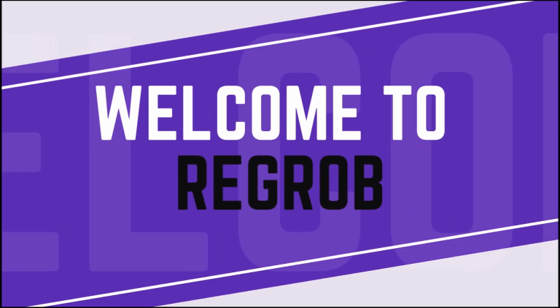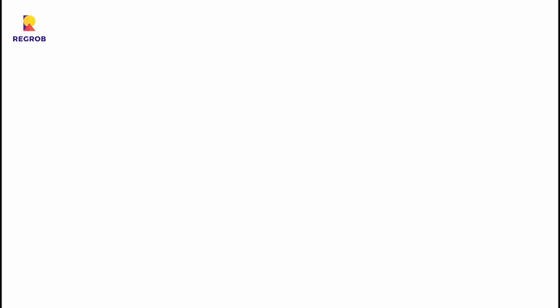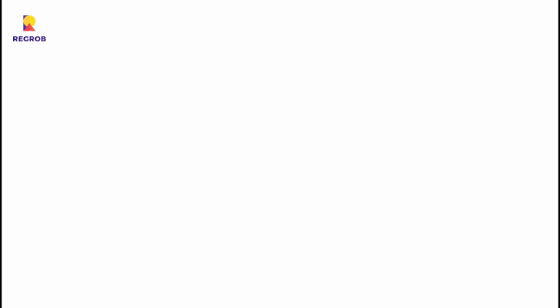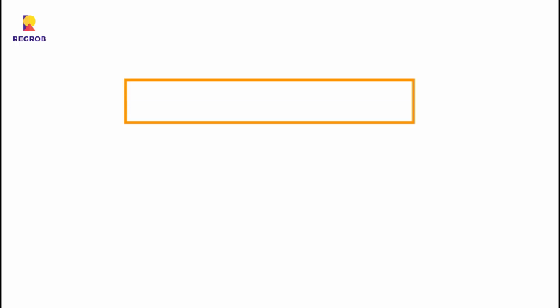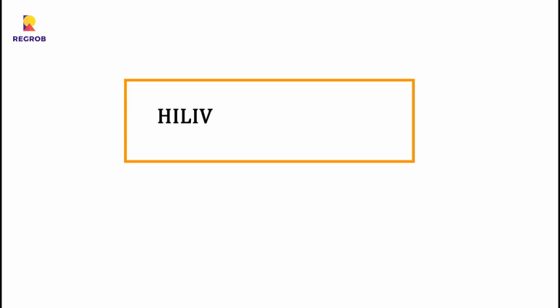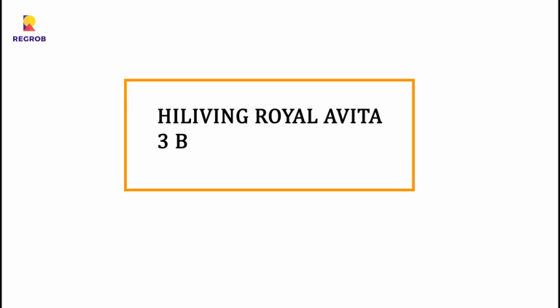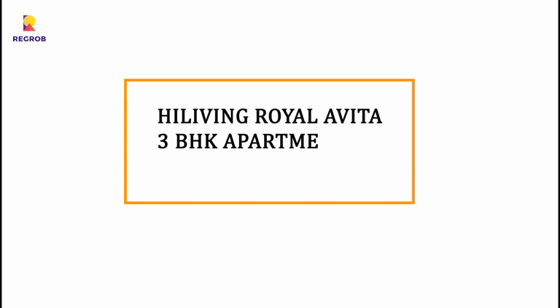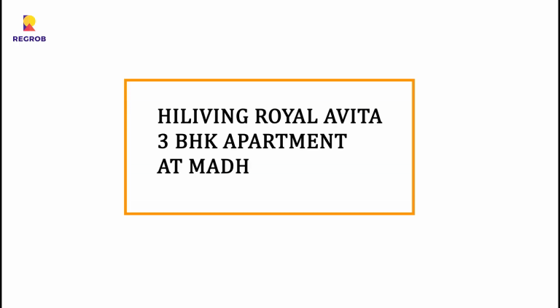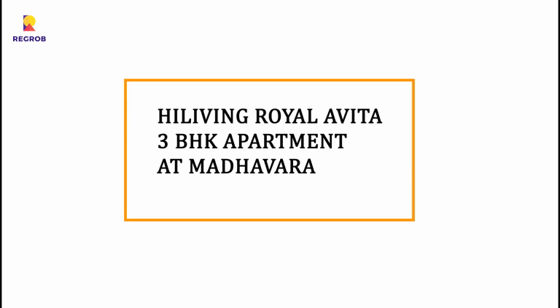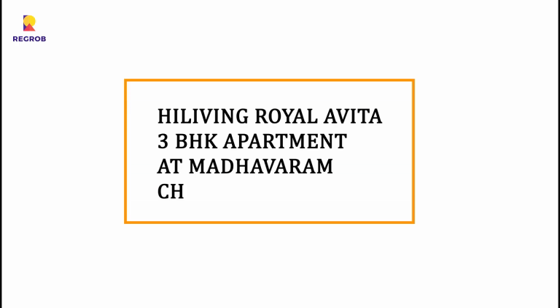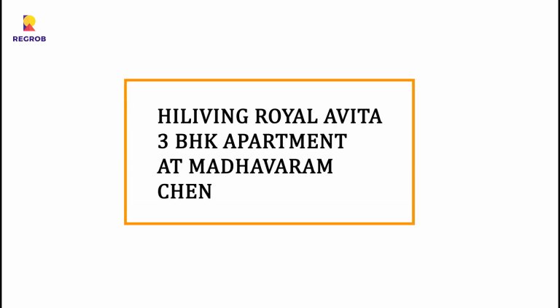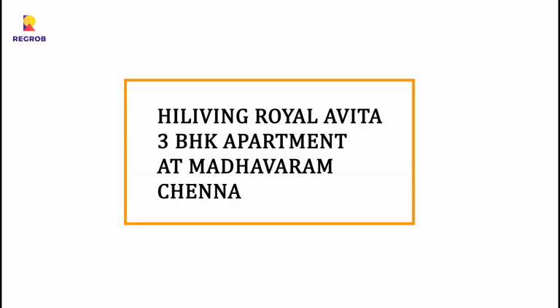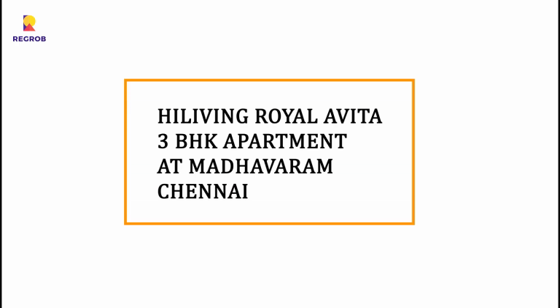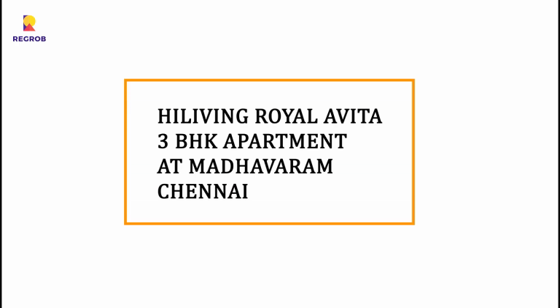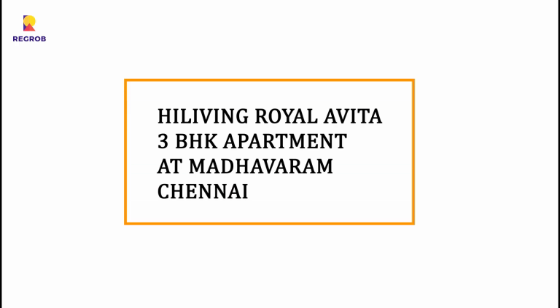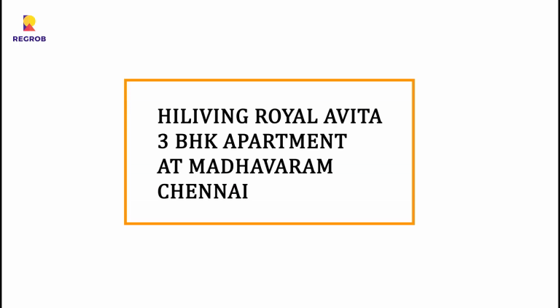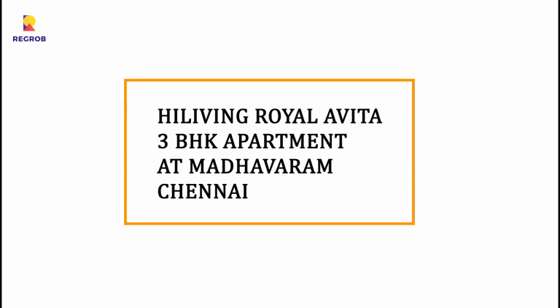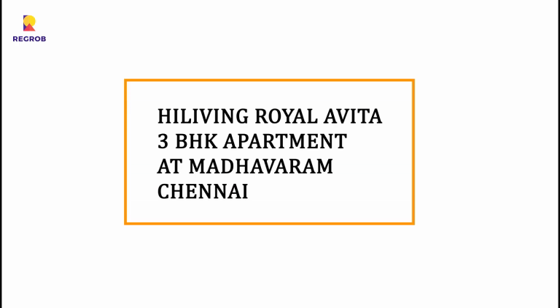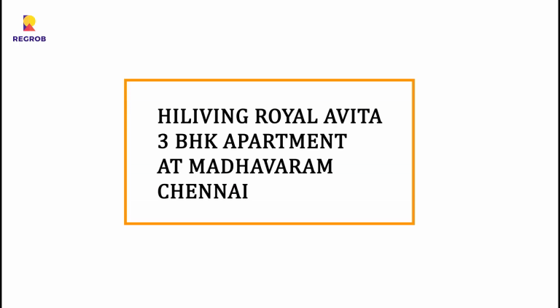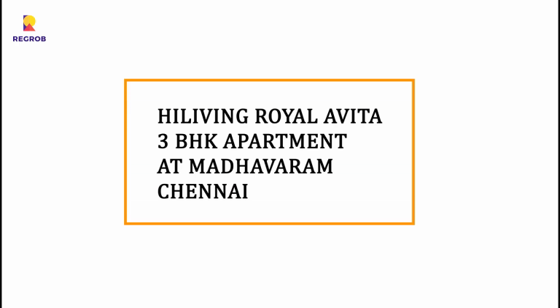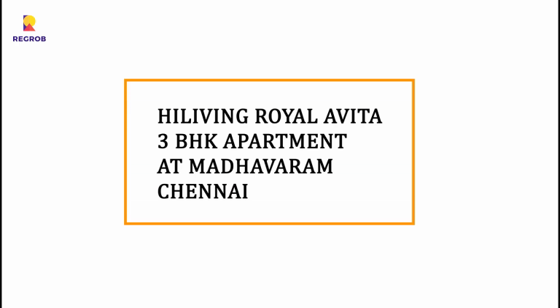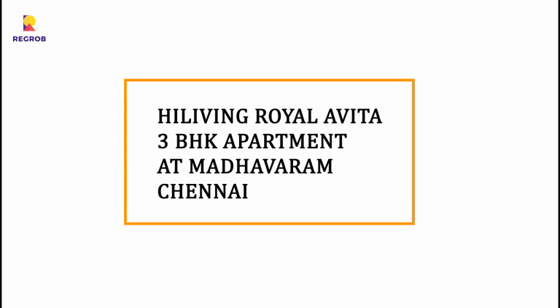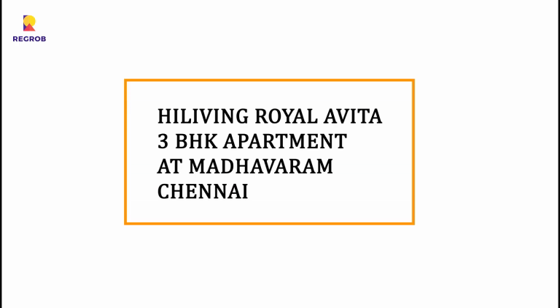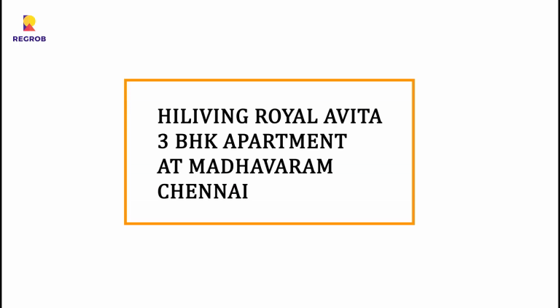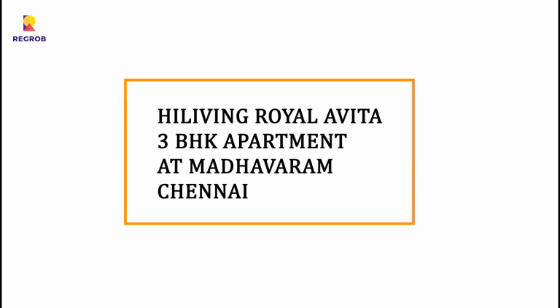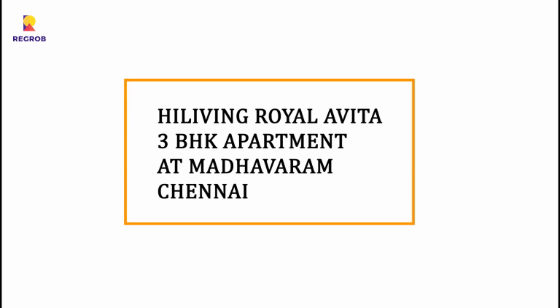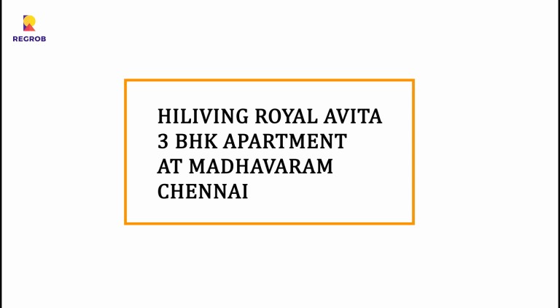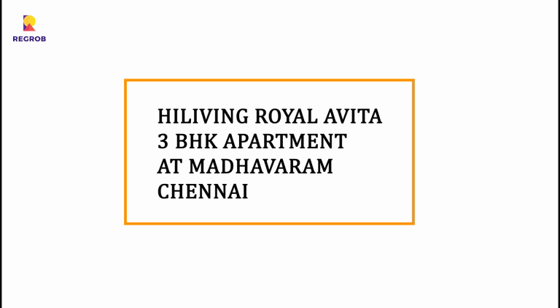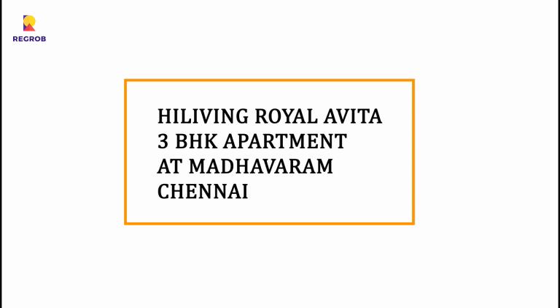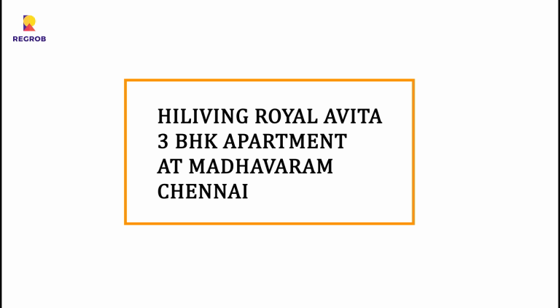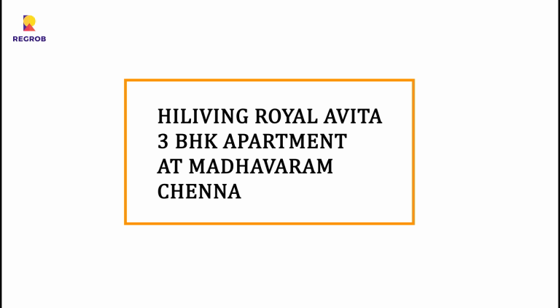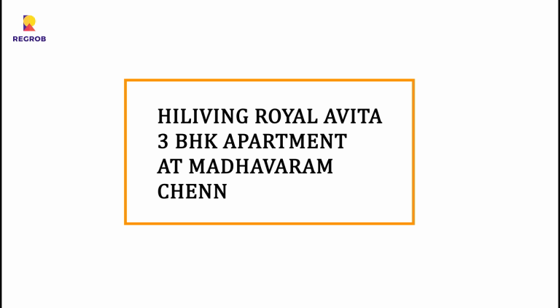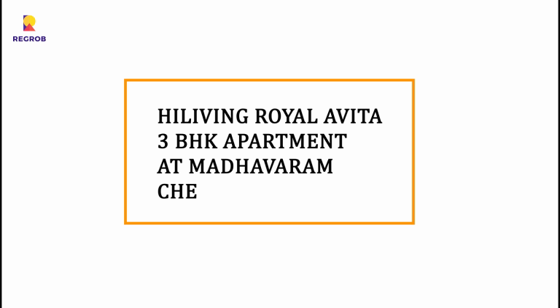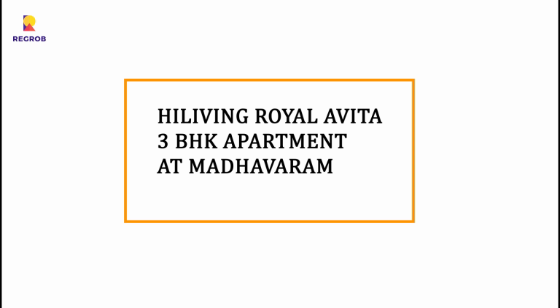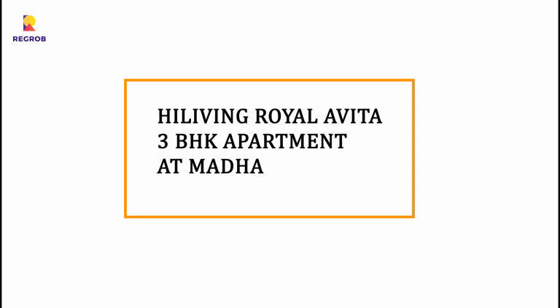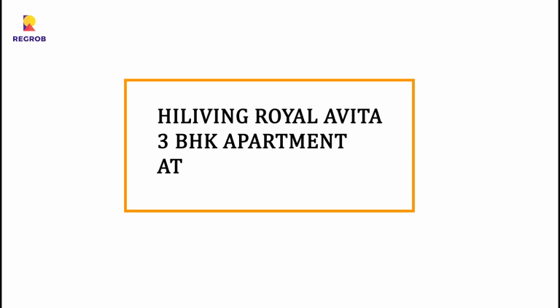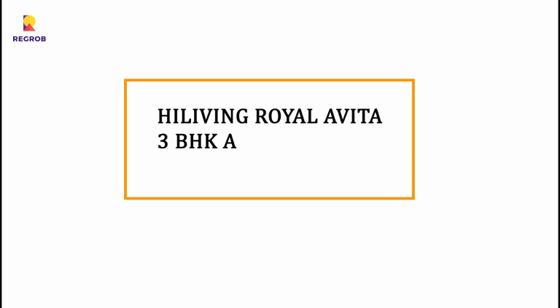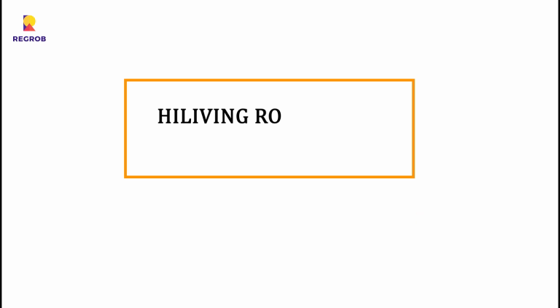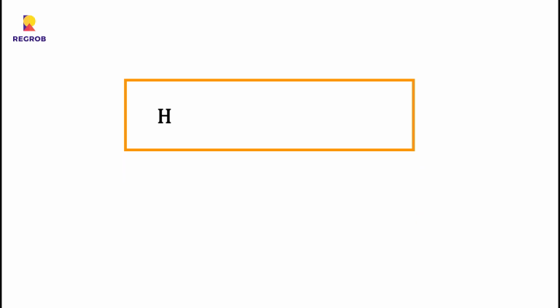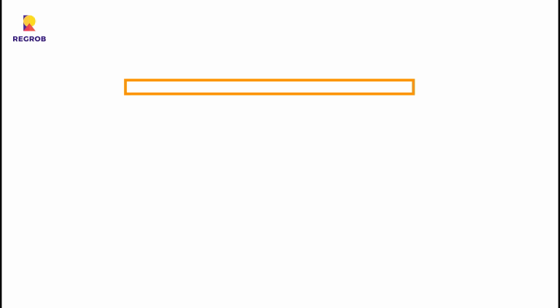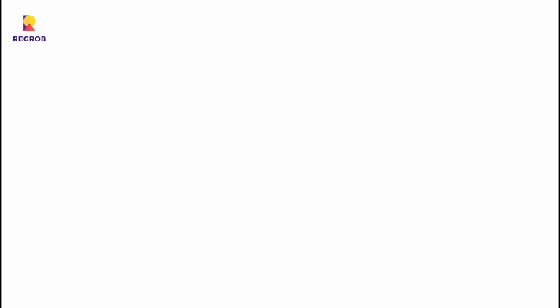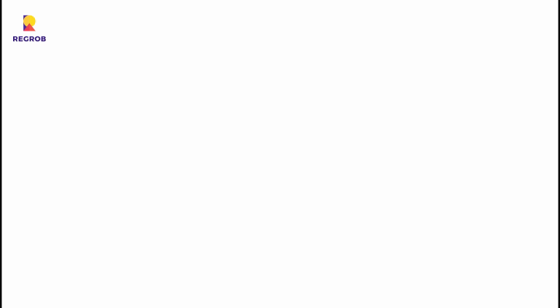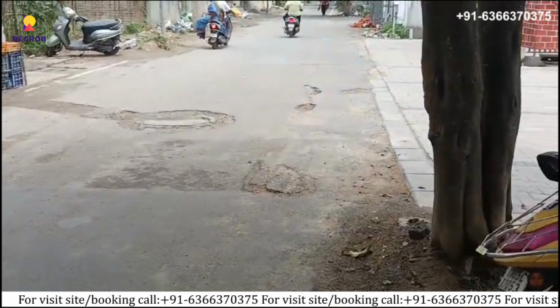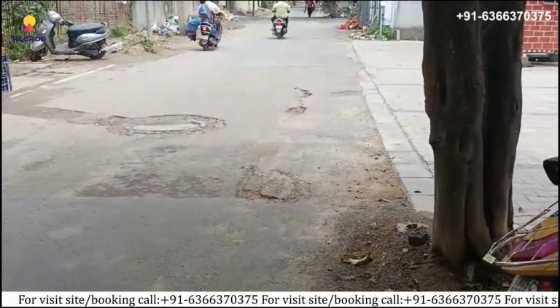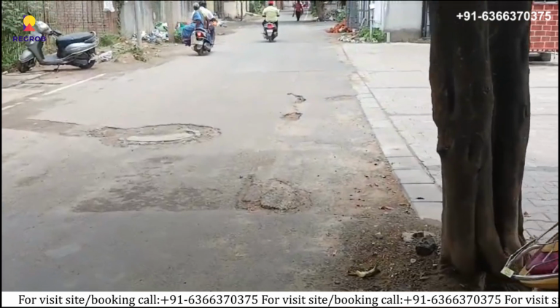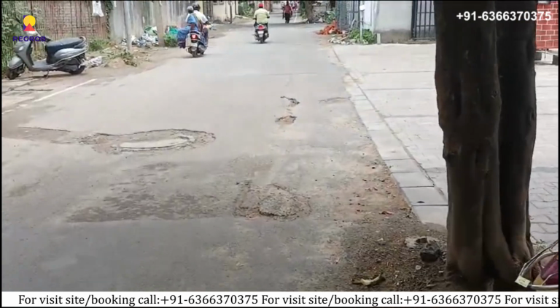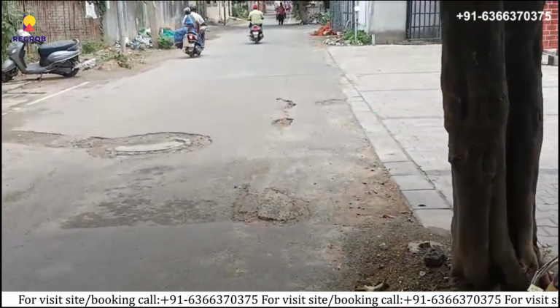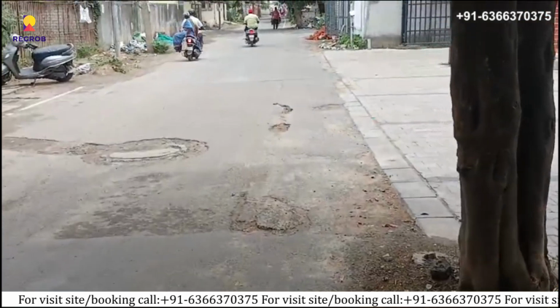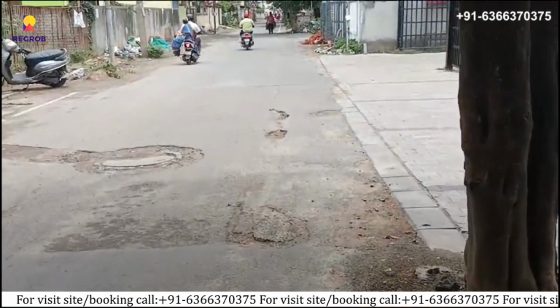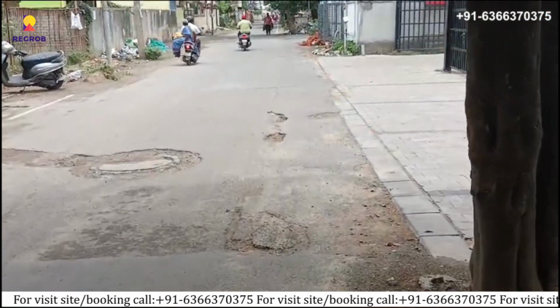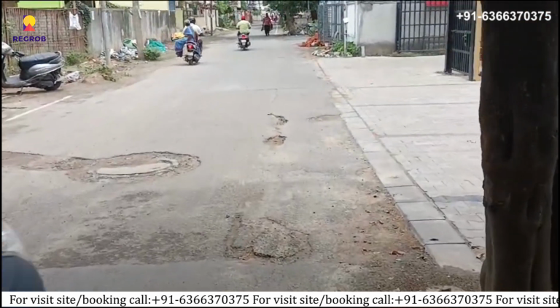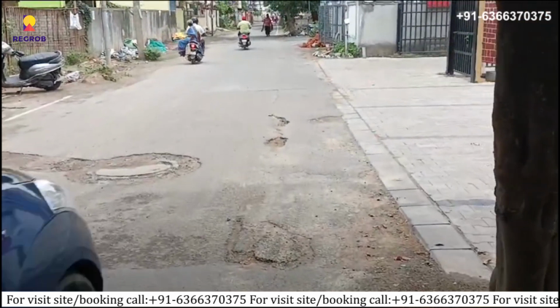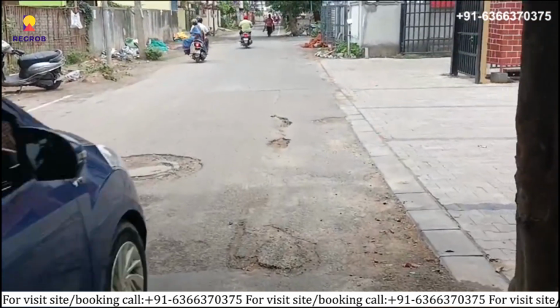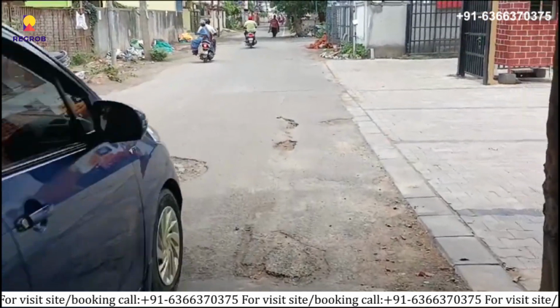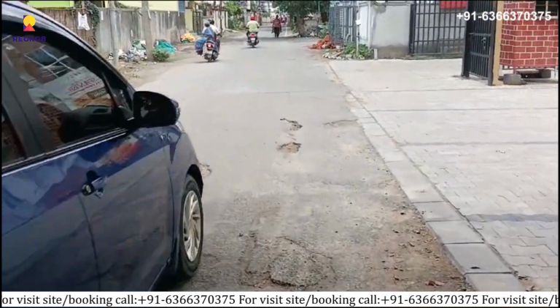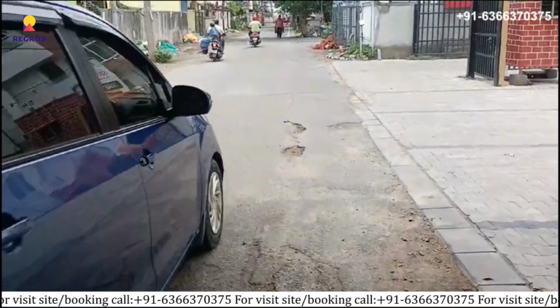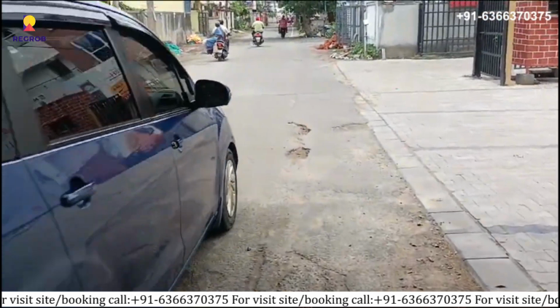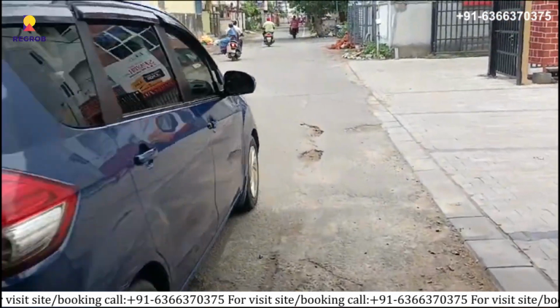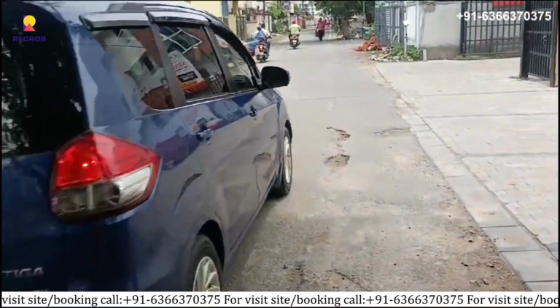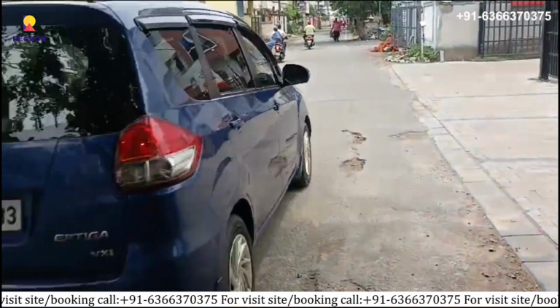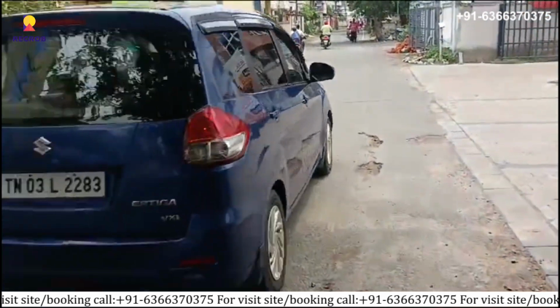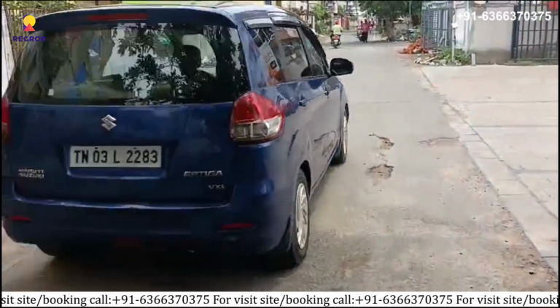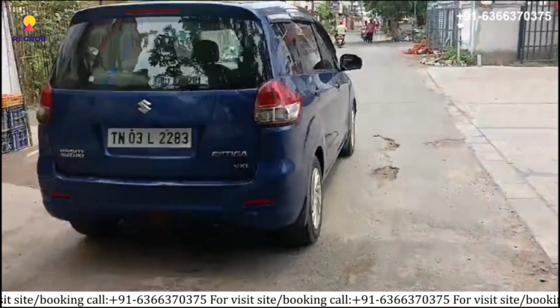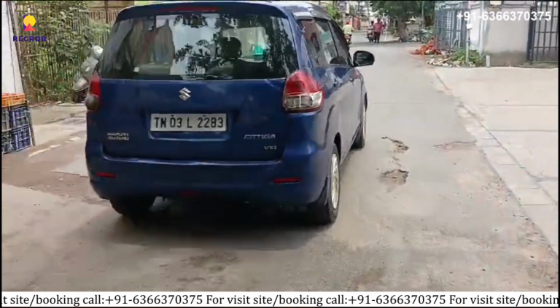Hi everyone, today we are taking you on a tour of our High Living Royal Abita which is located in Madhulang, Chennai.